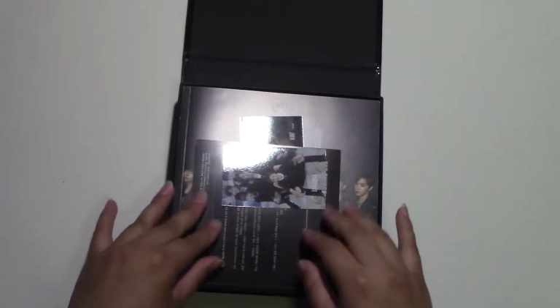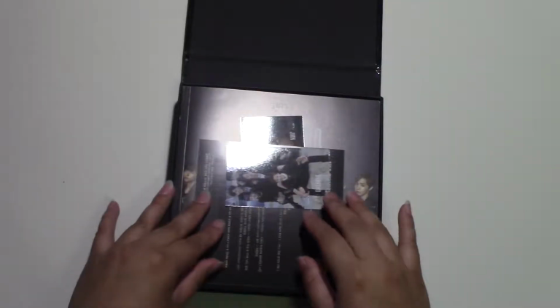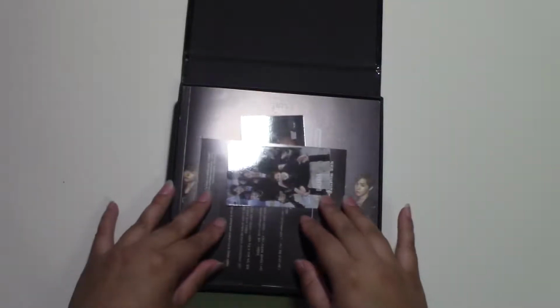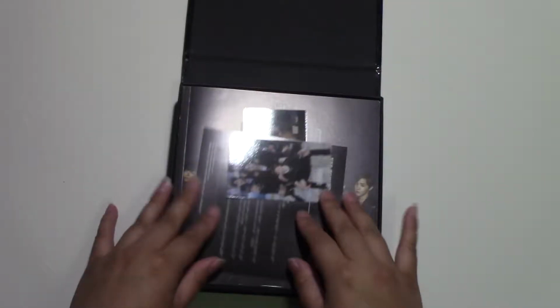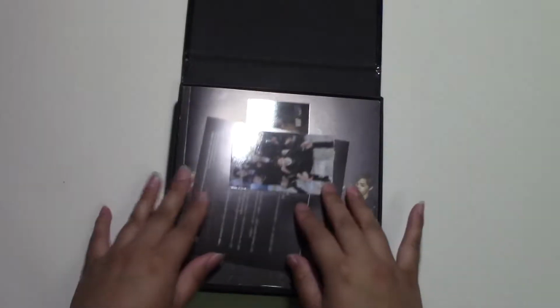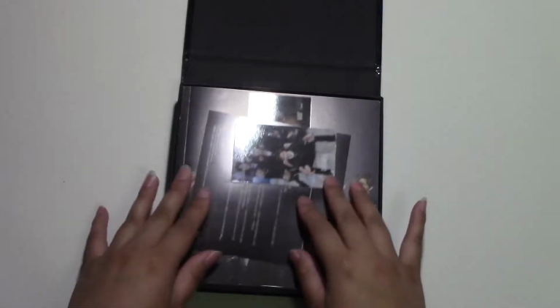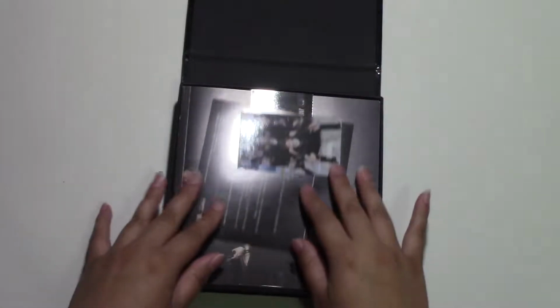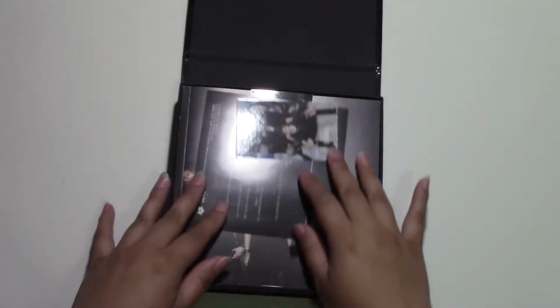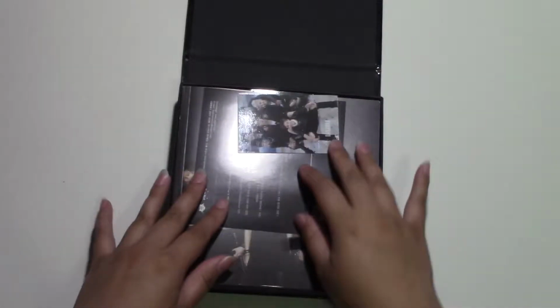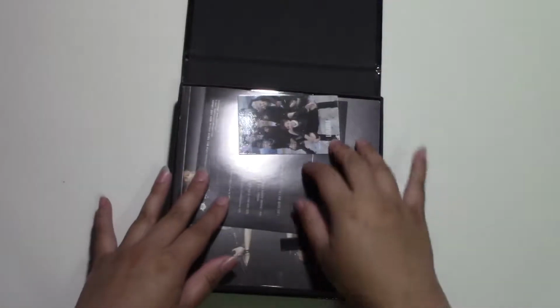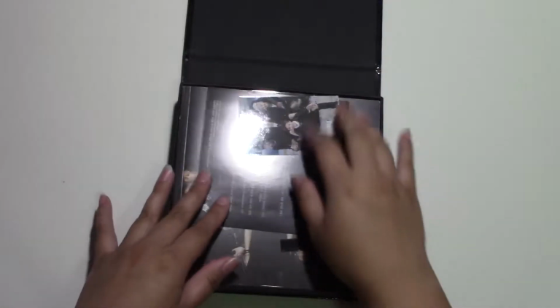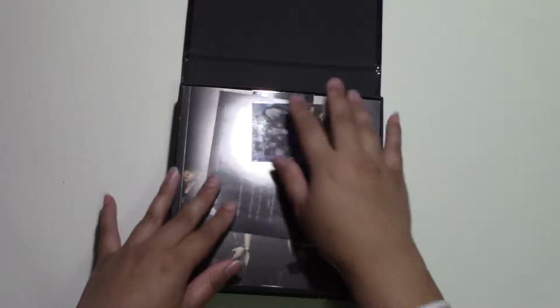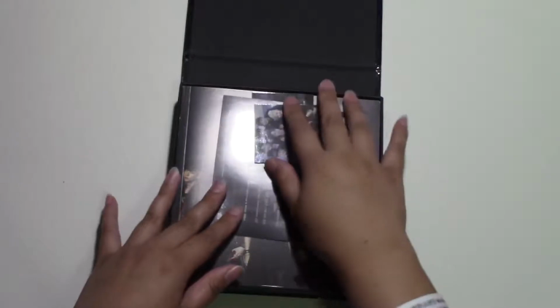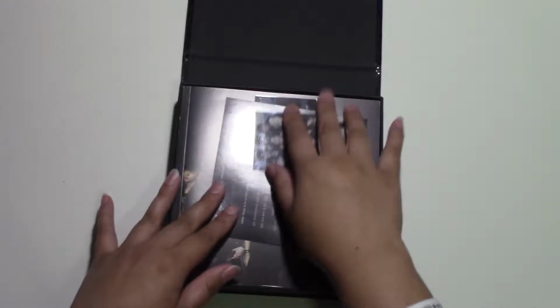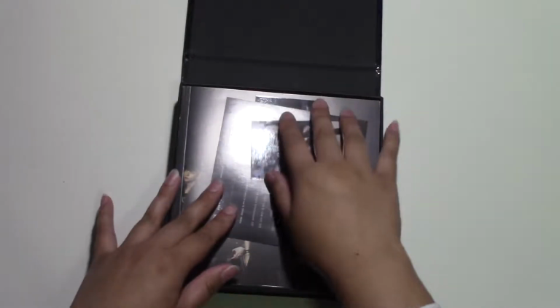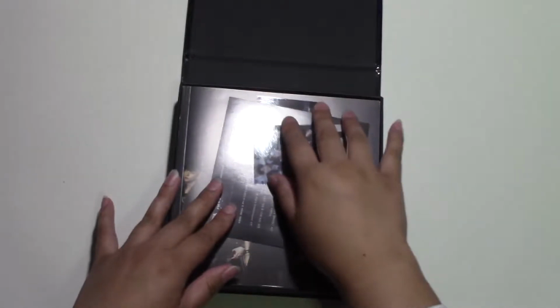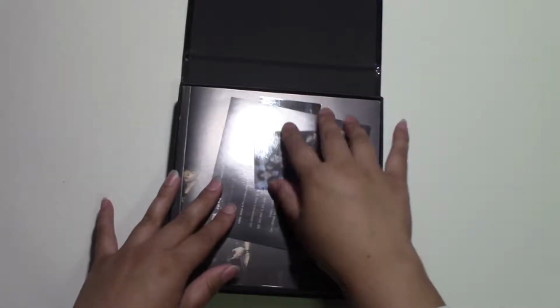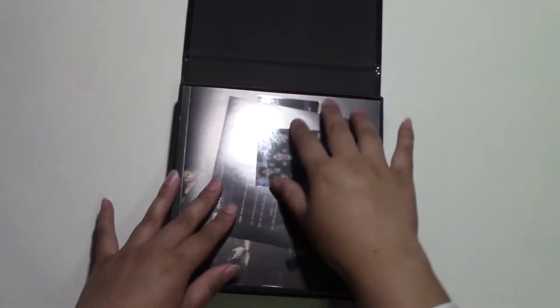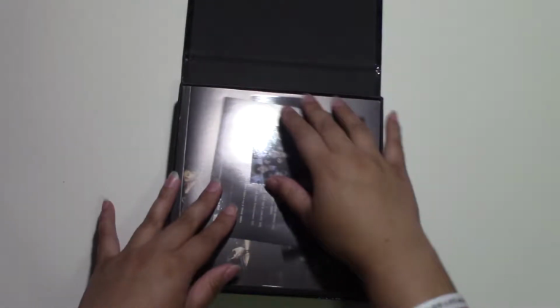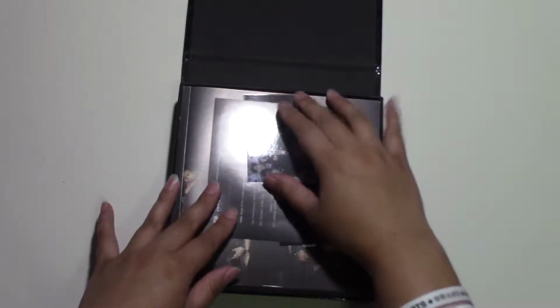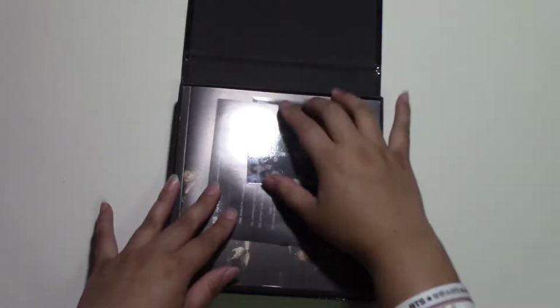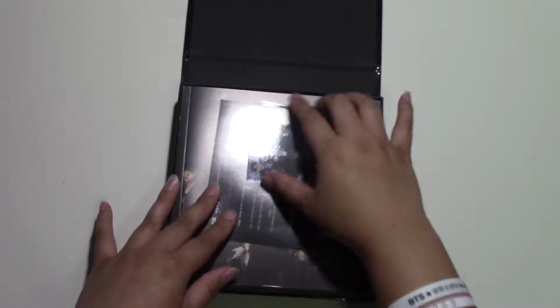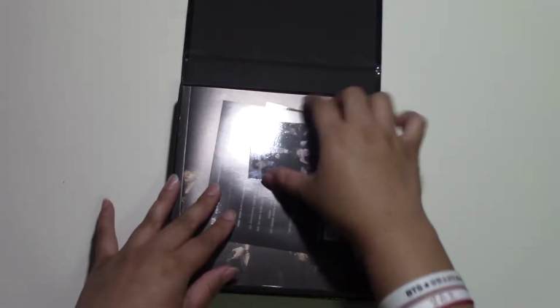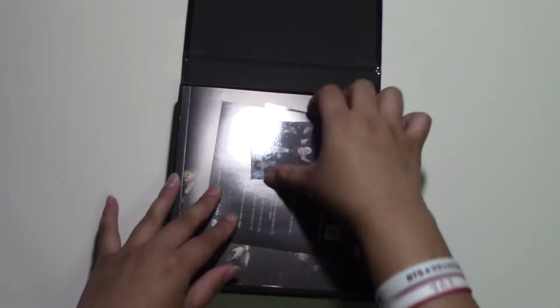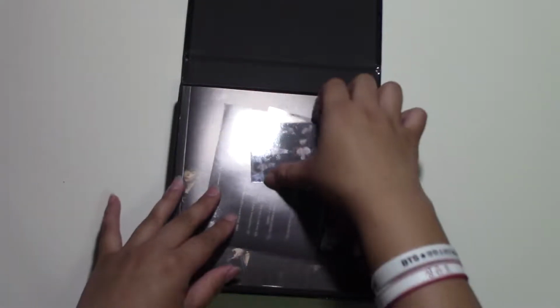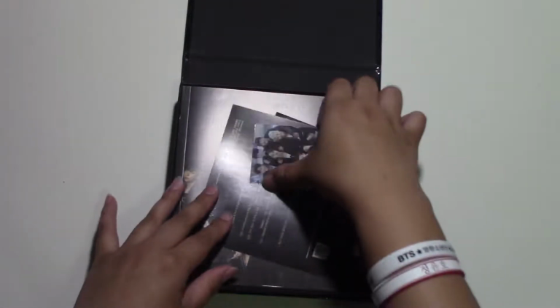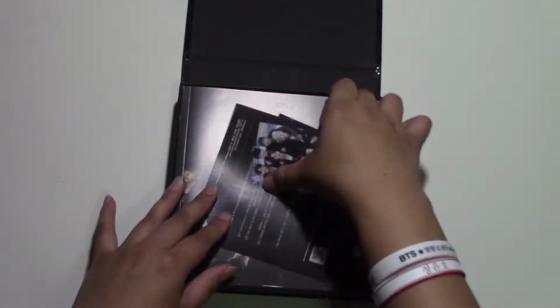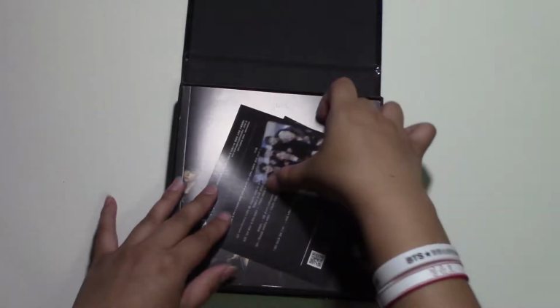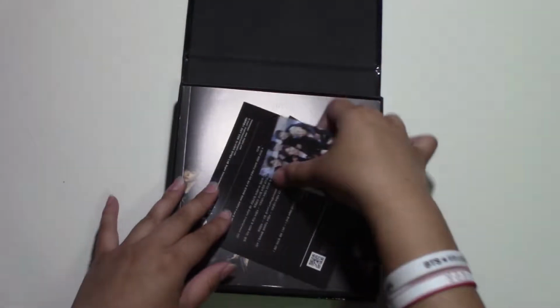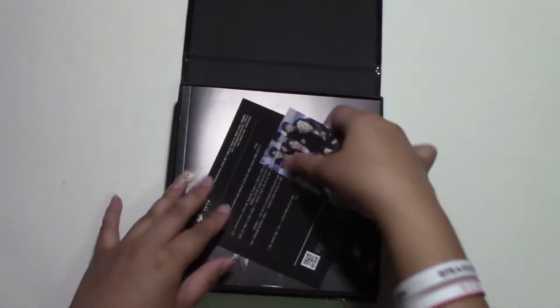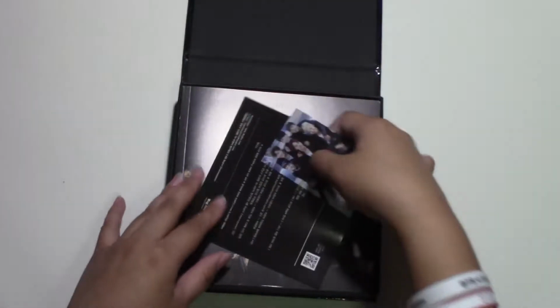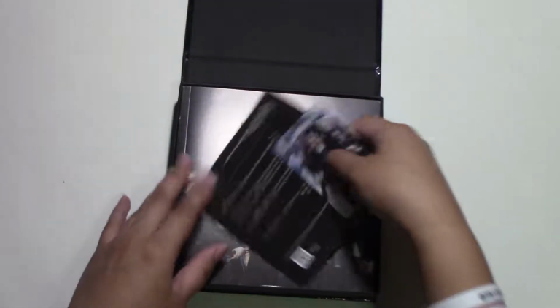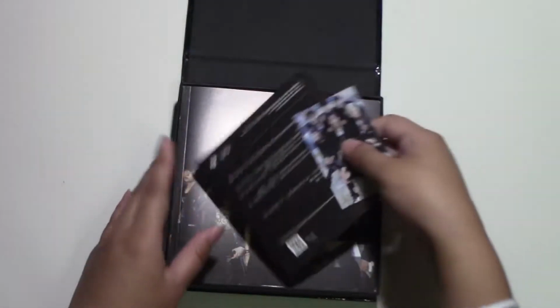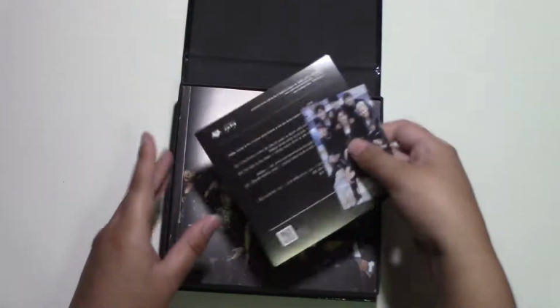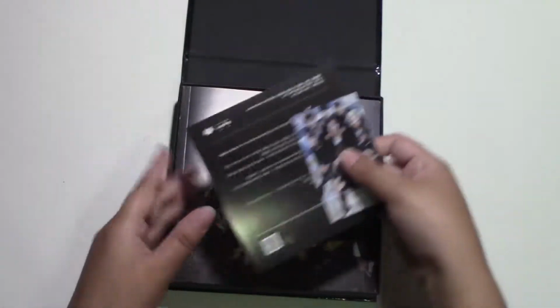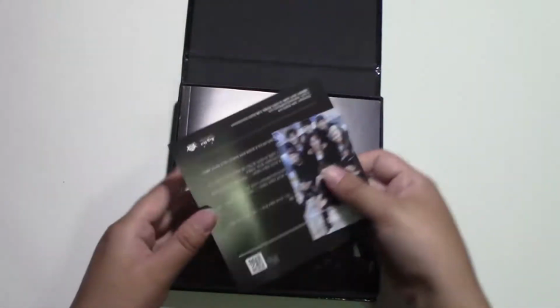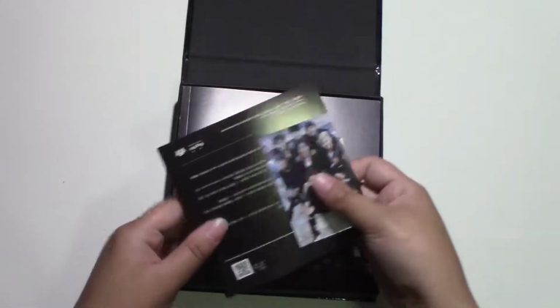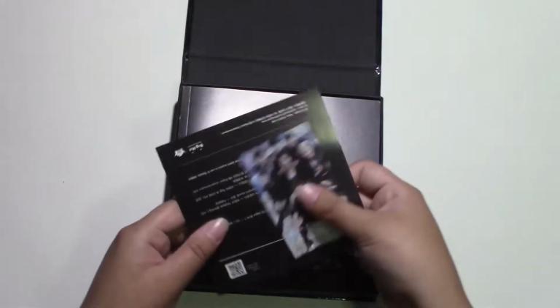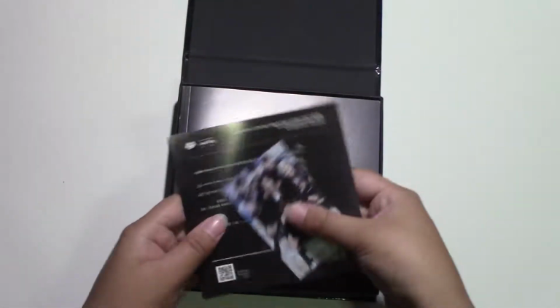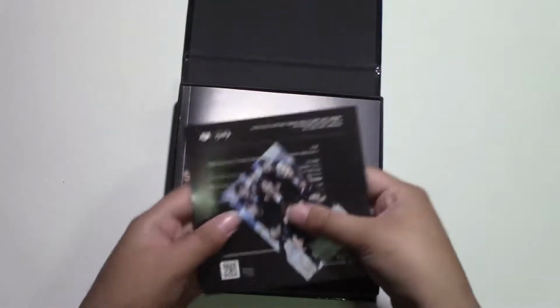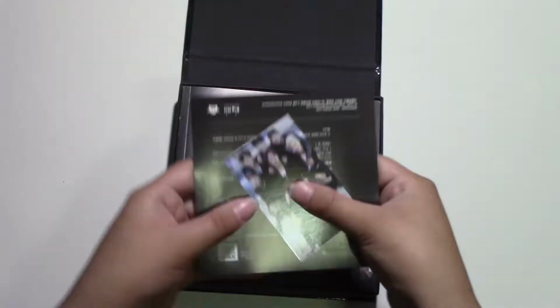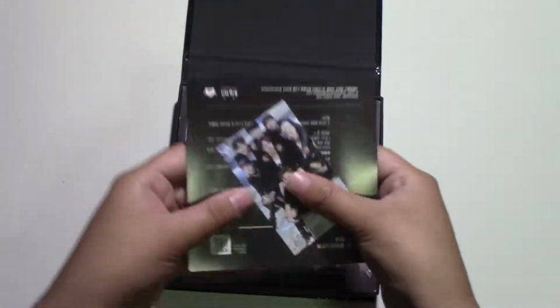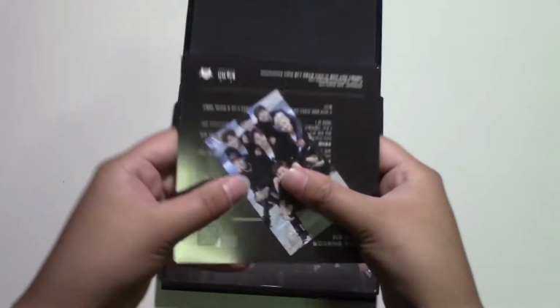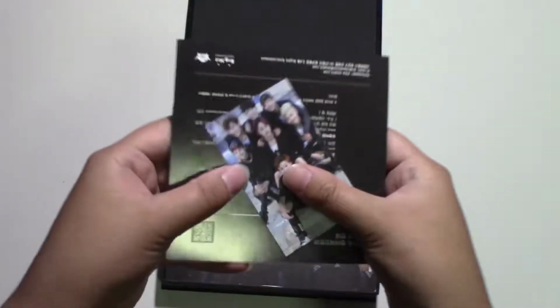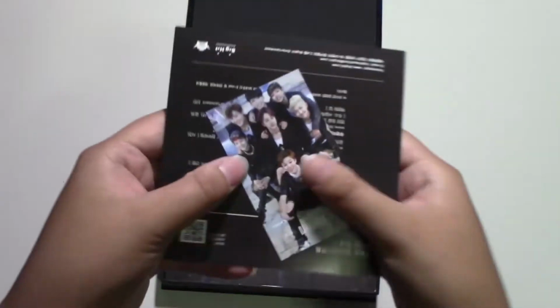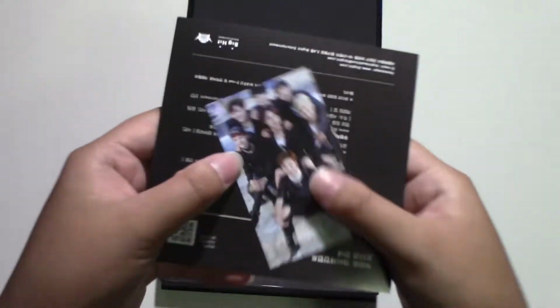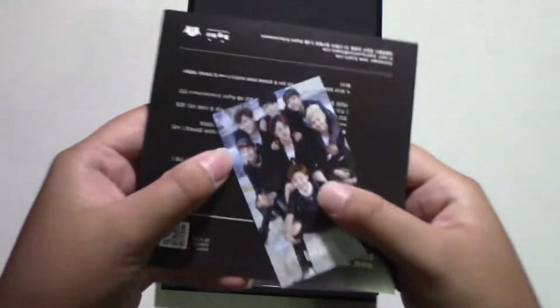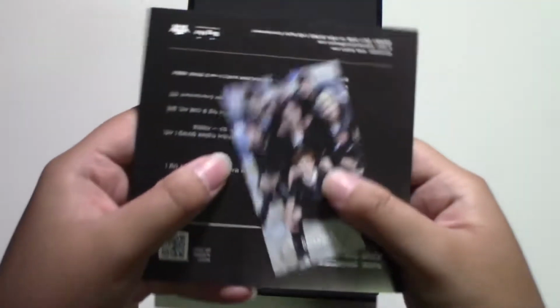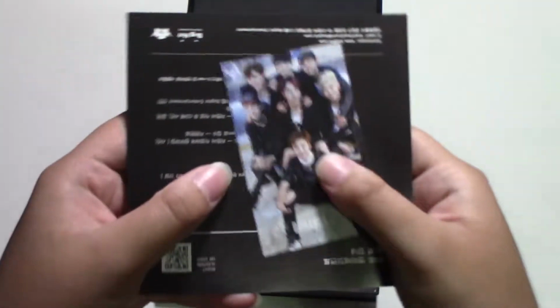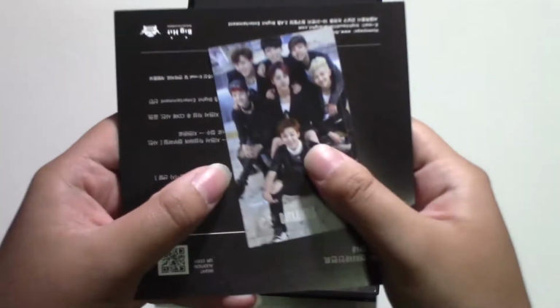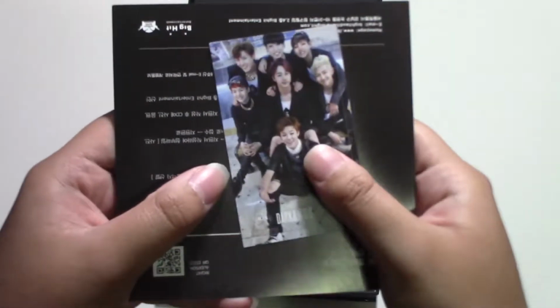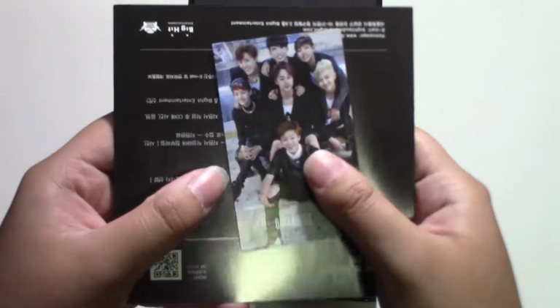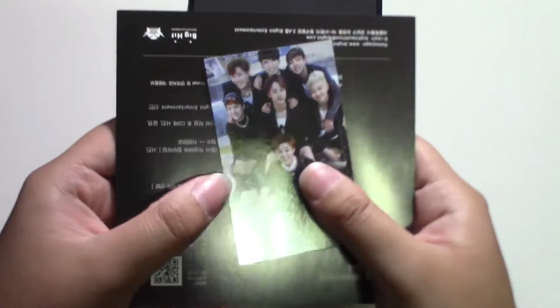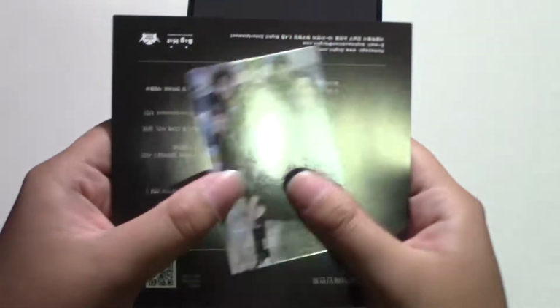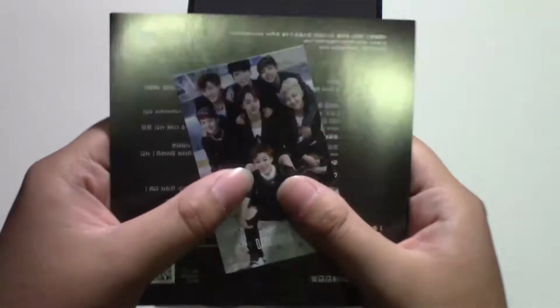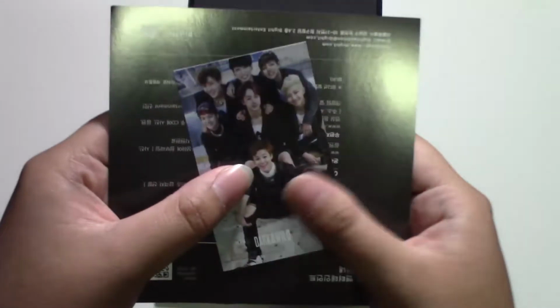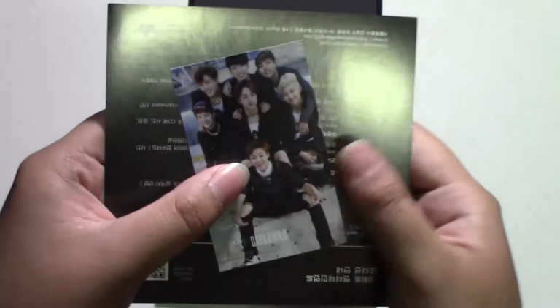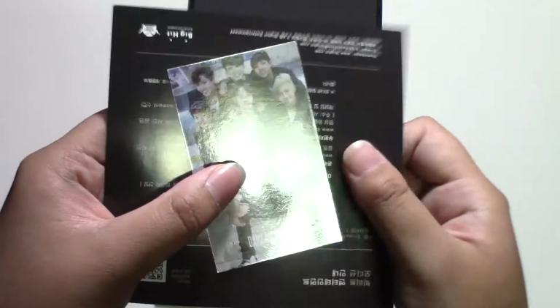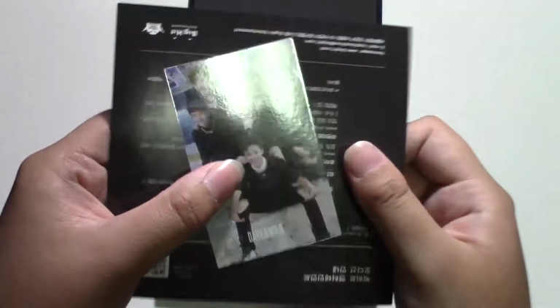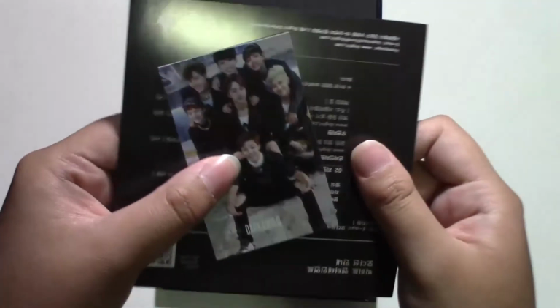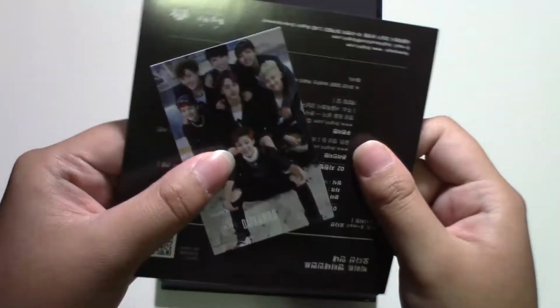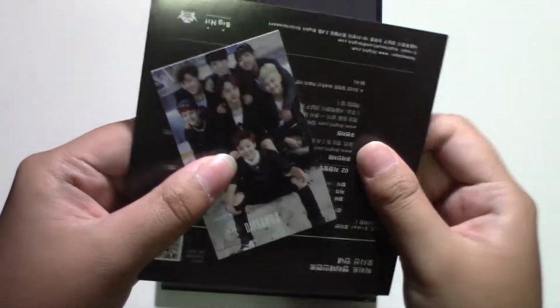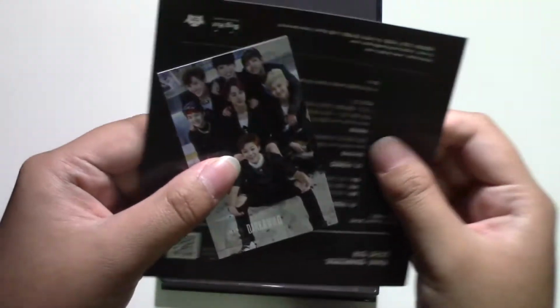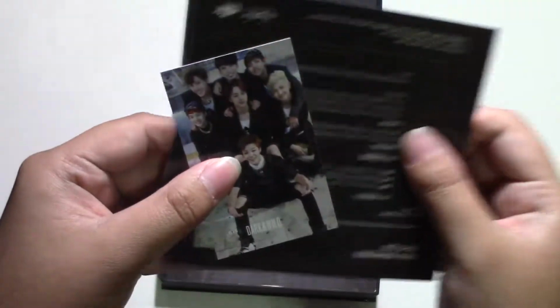This has two photocards. The first photocard is the group photocard, as you can see here.